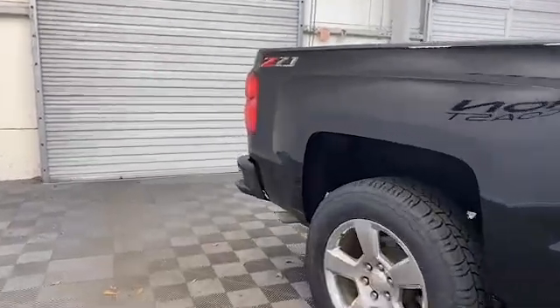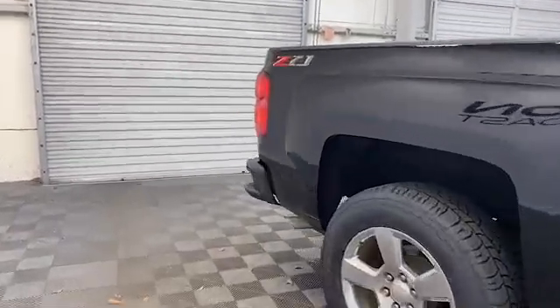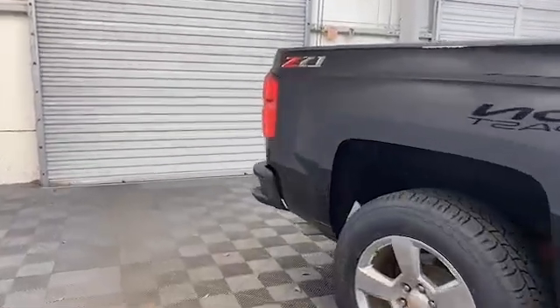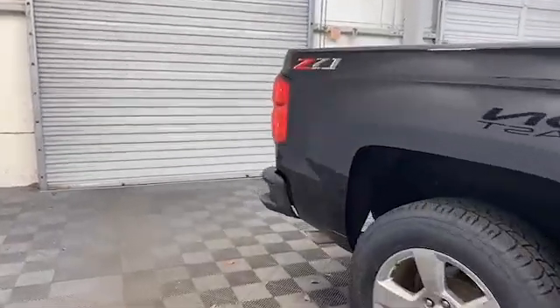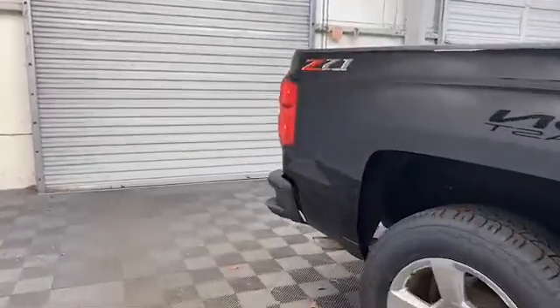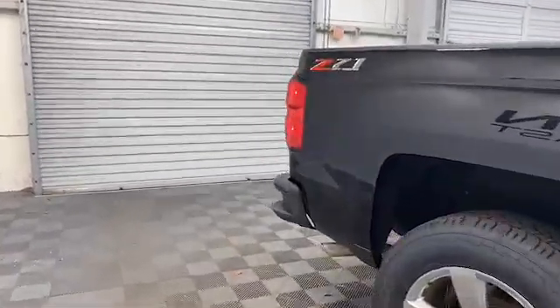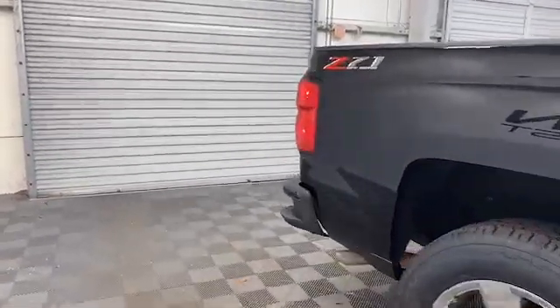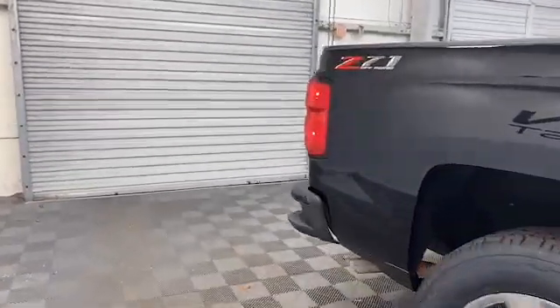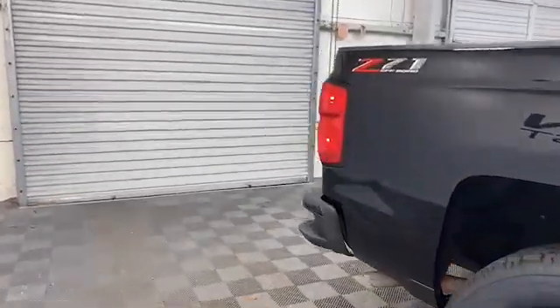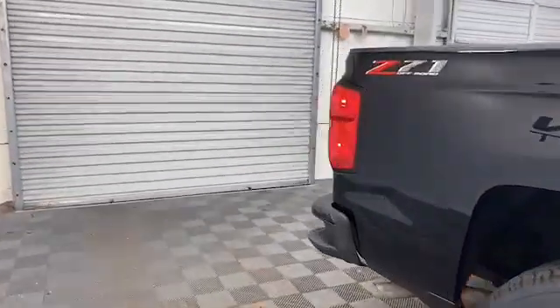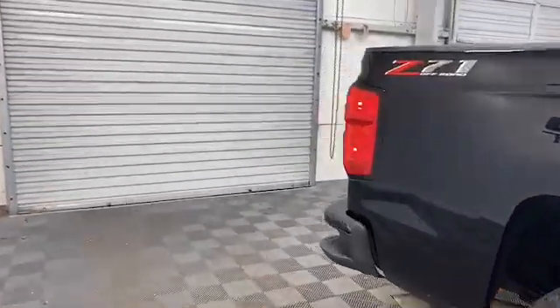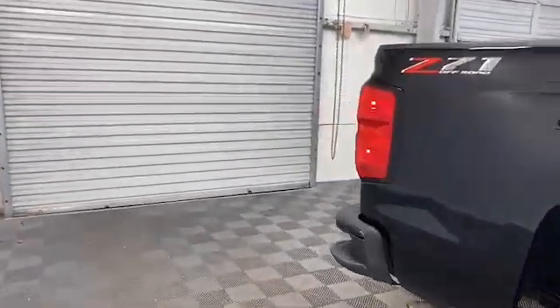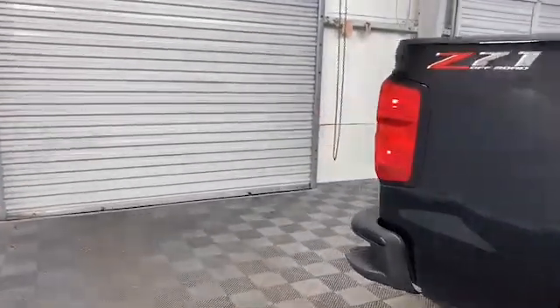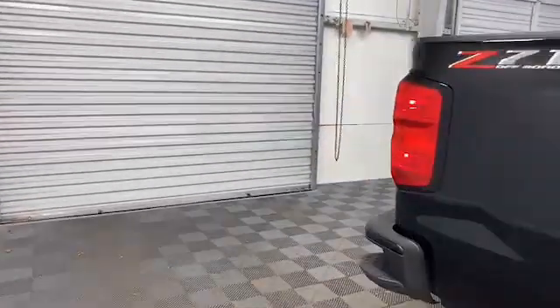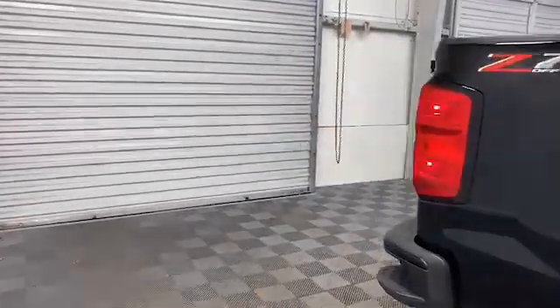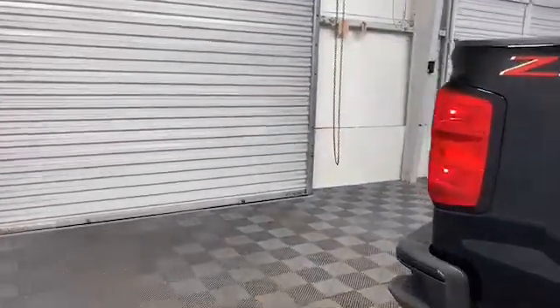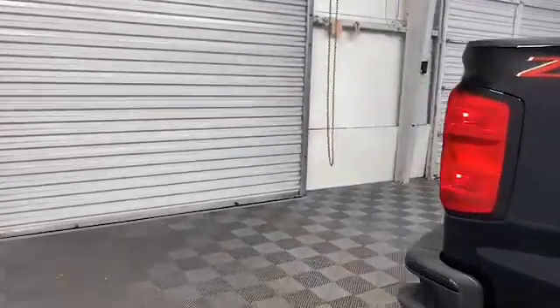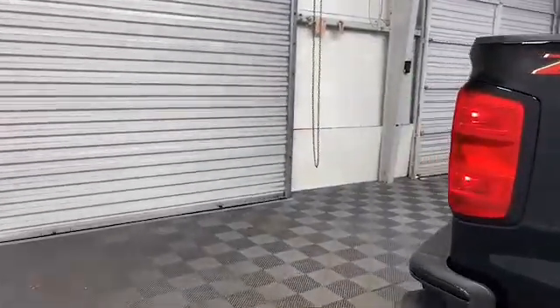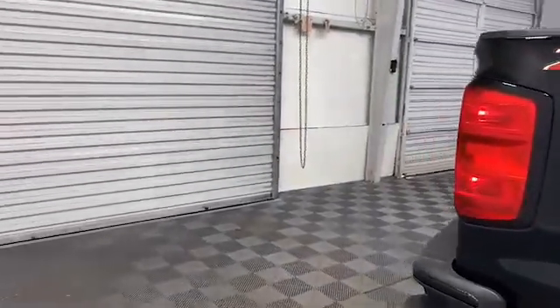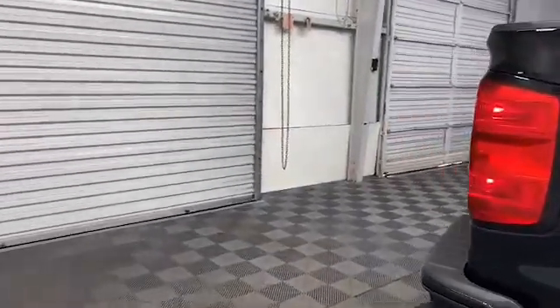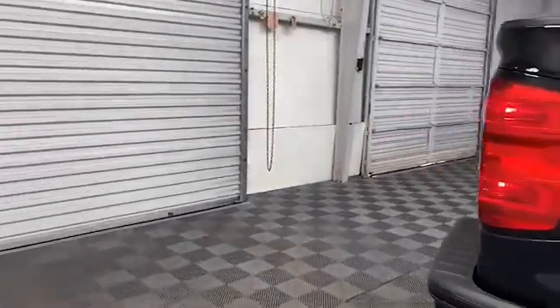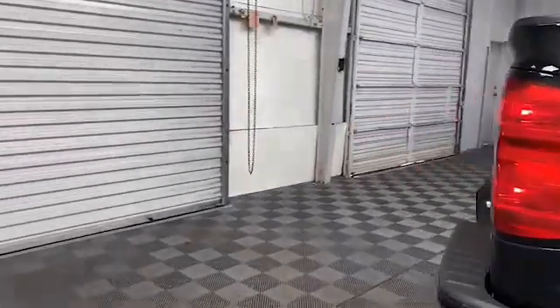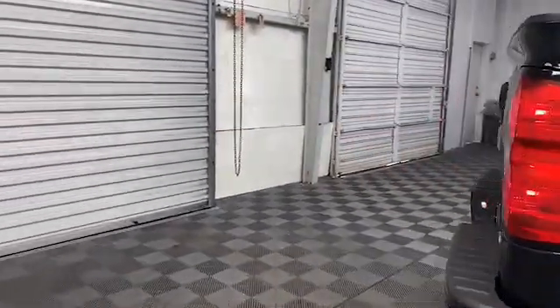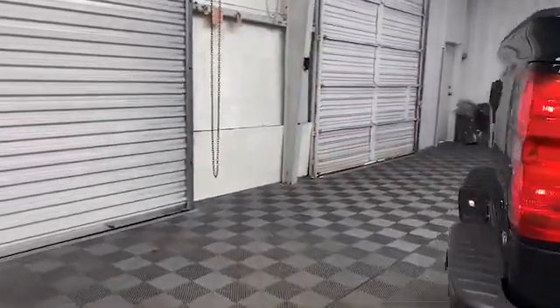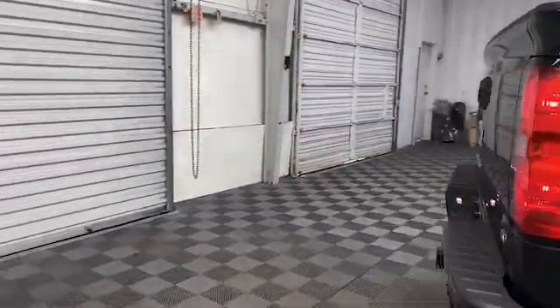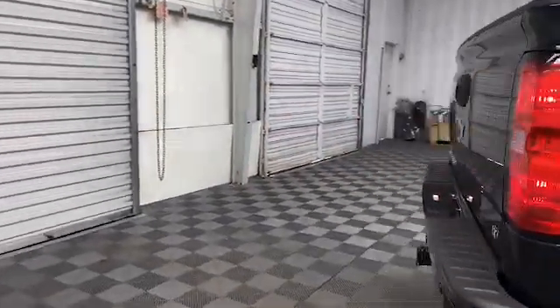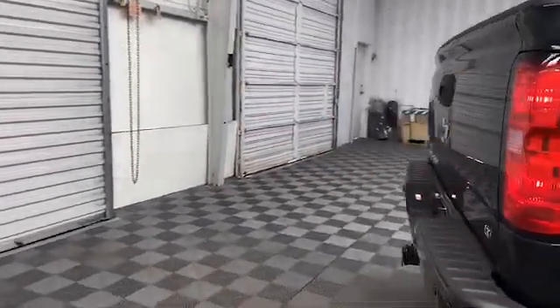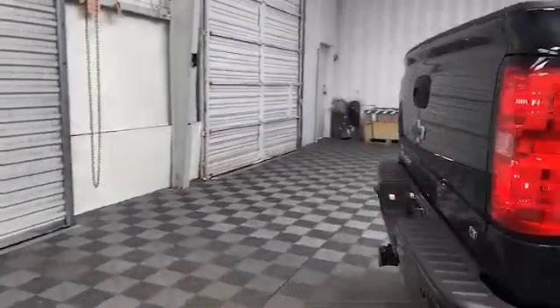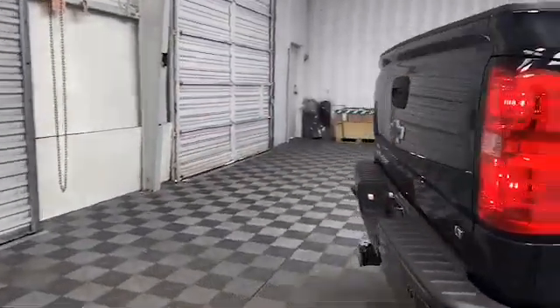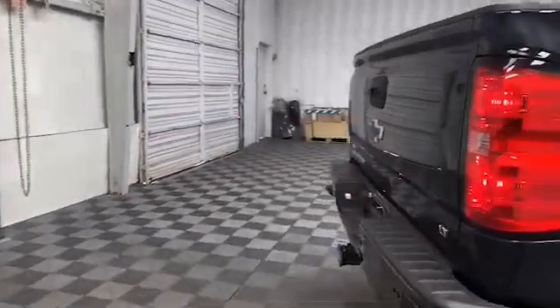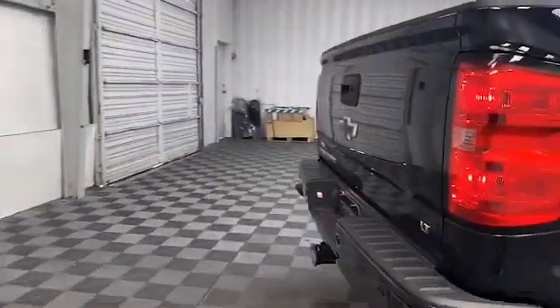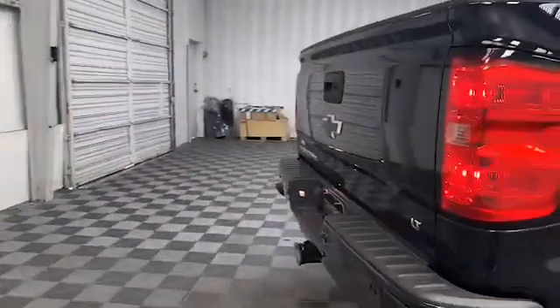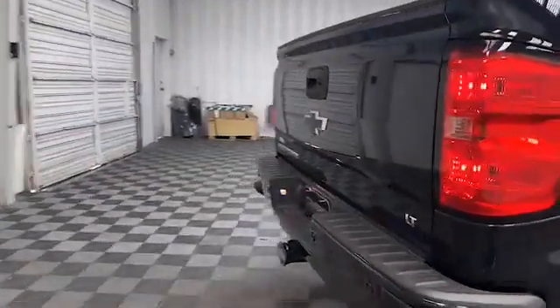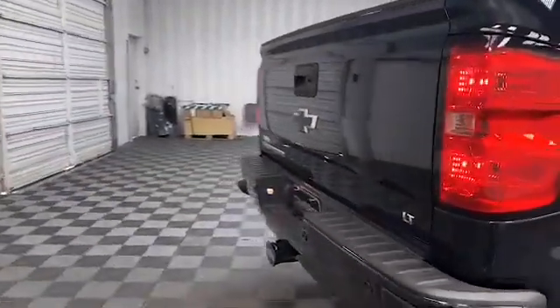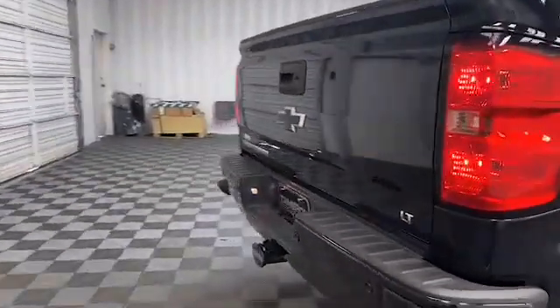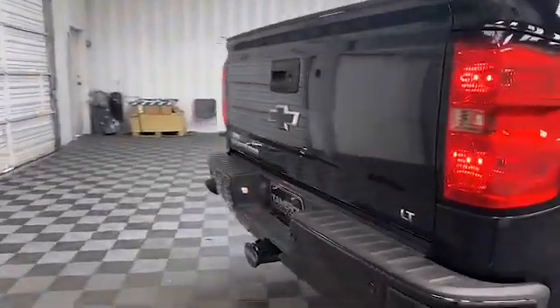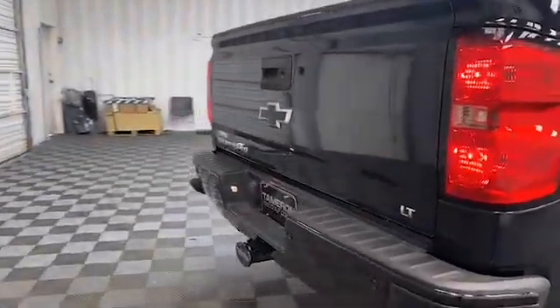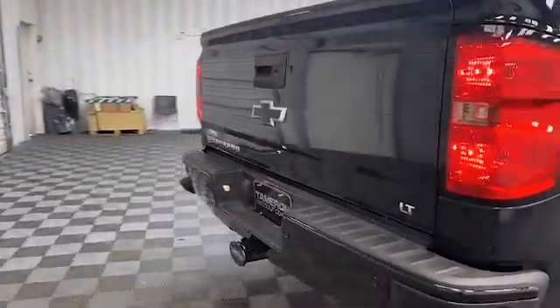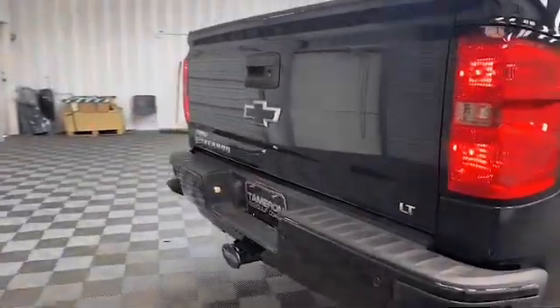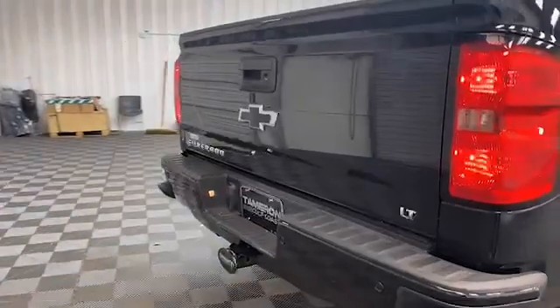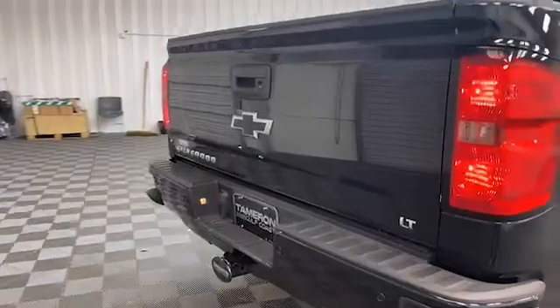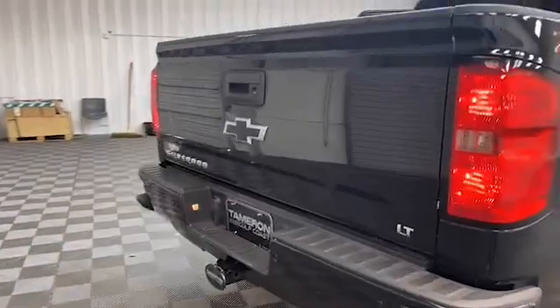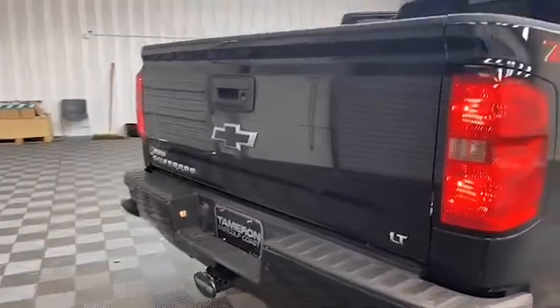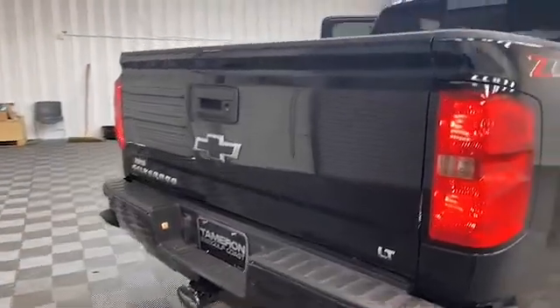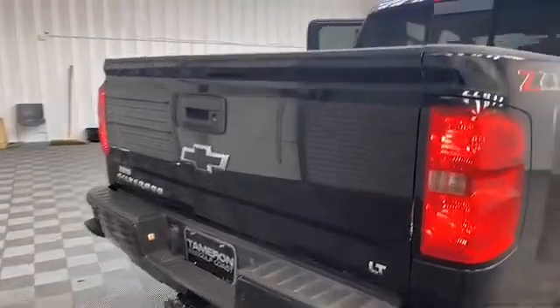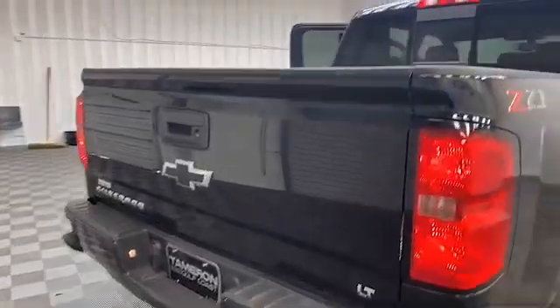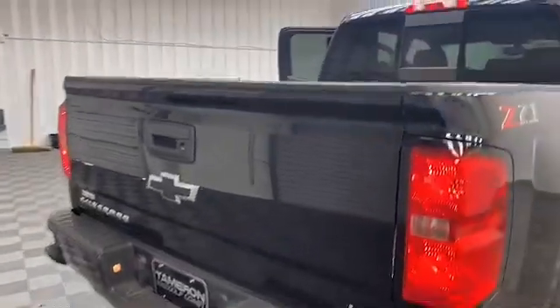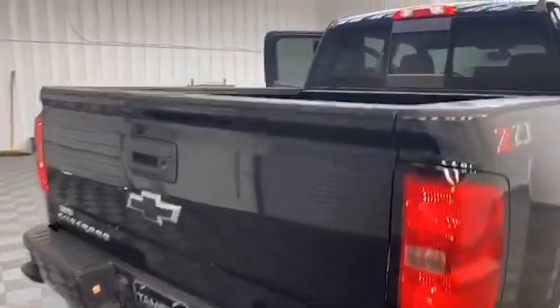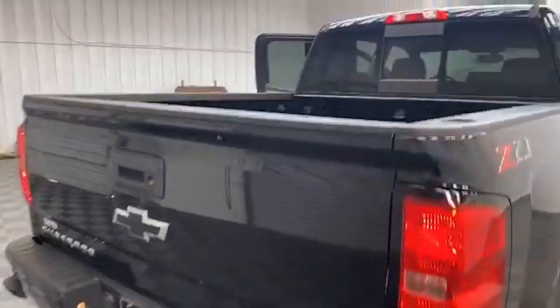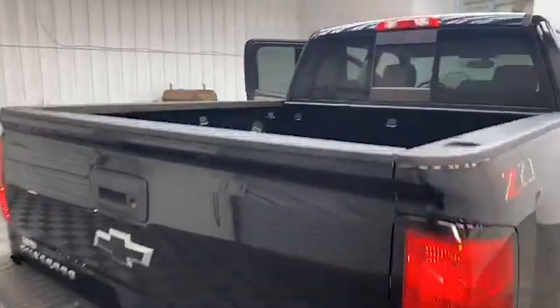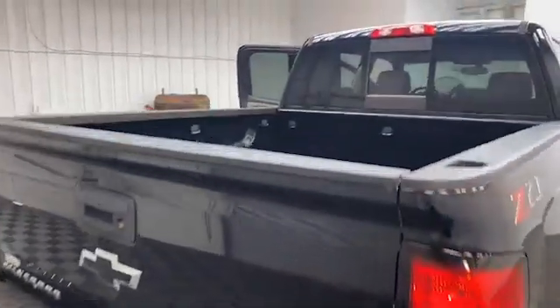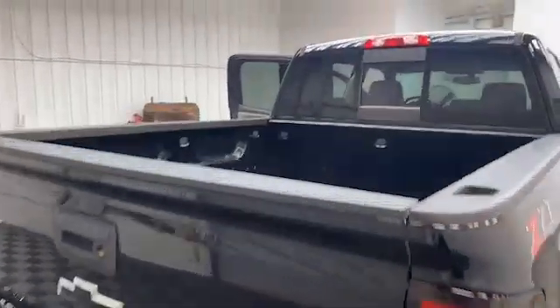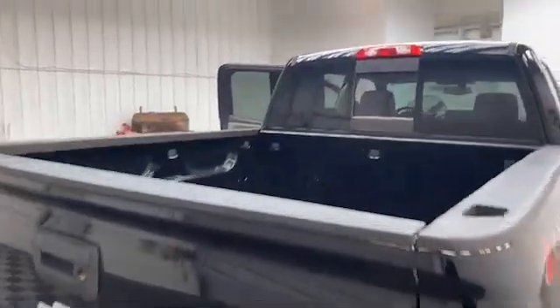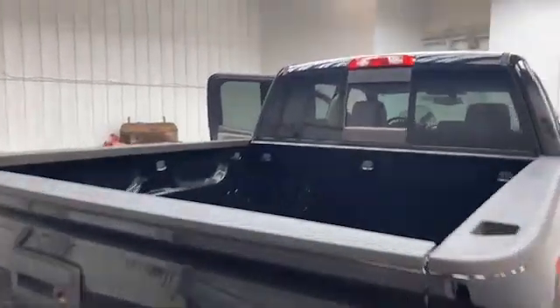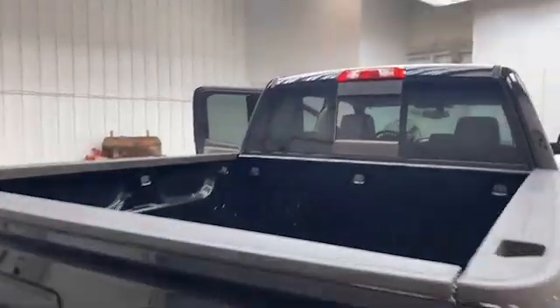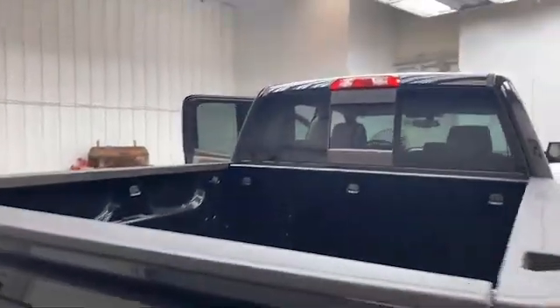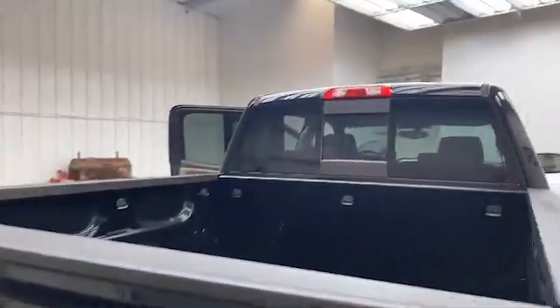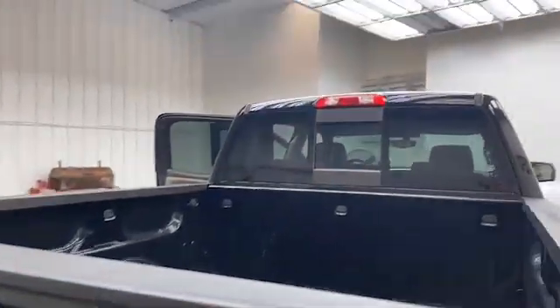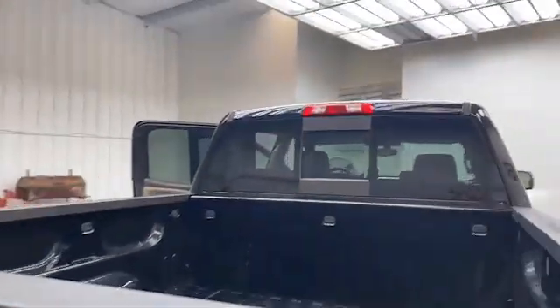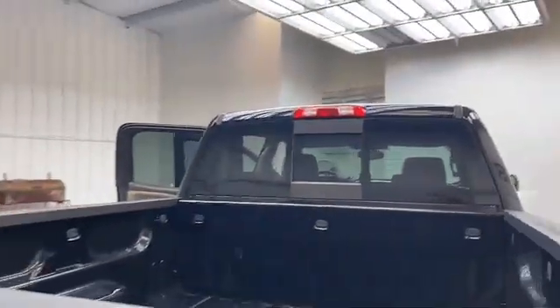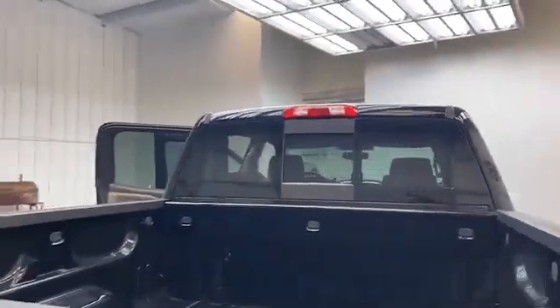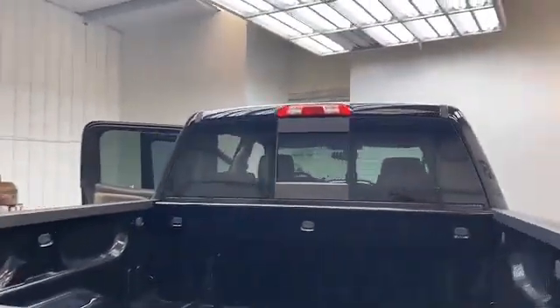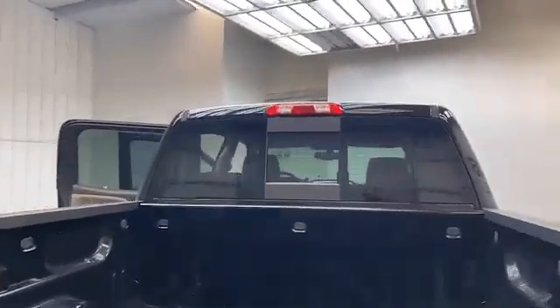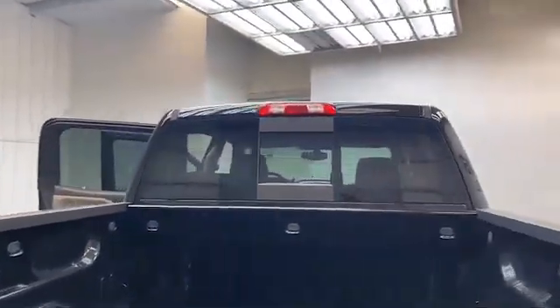On the exterior you have heated and power door mirrors, fully automatic headlights, and a rear backup camera system.